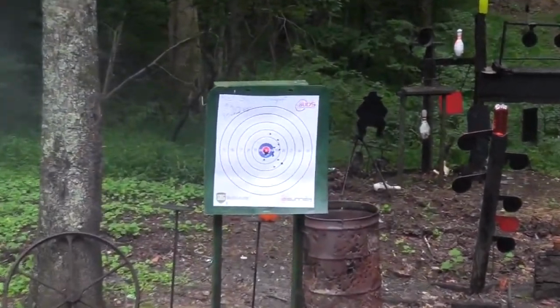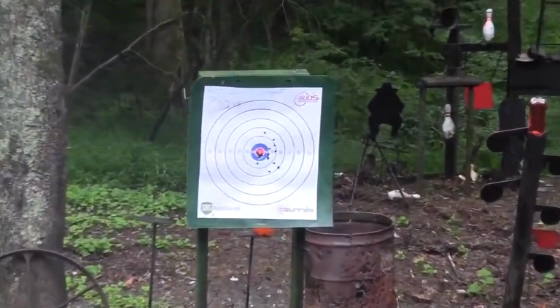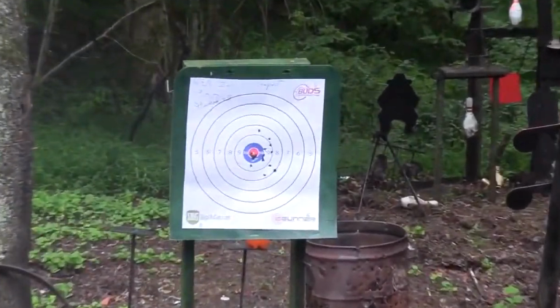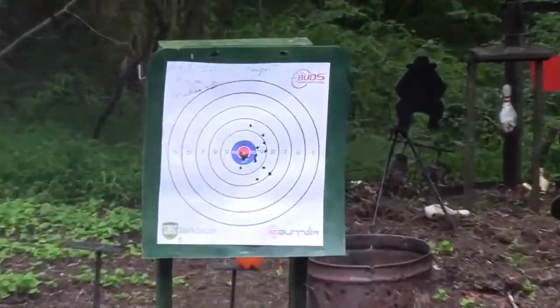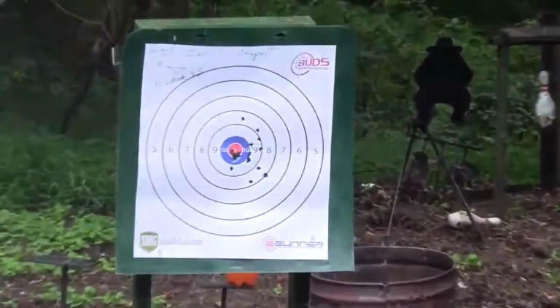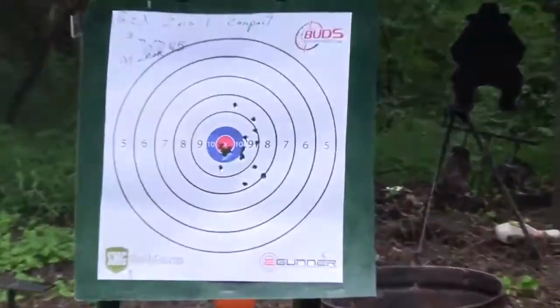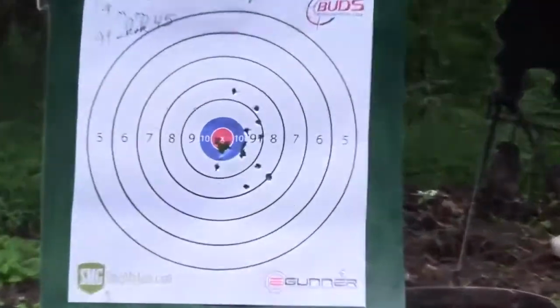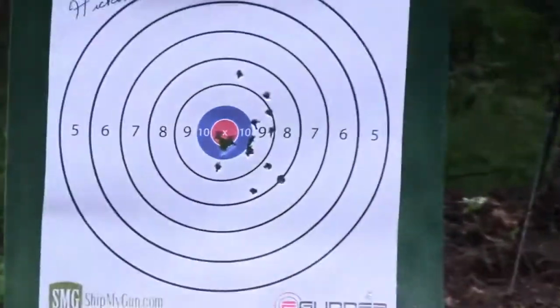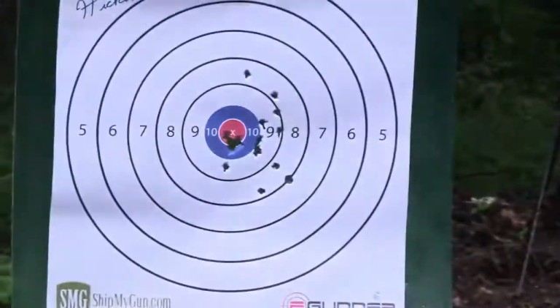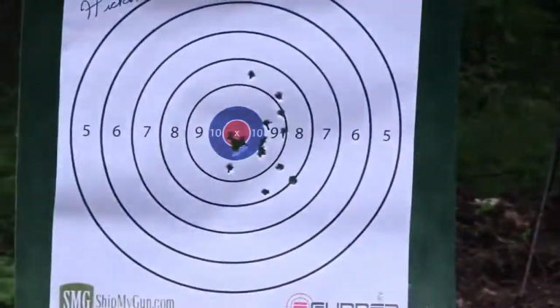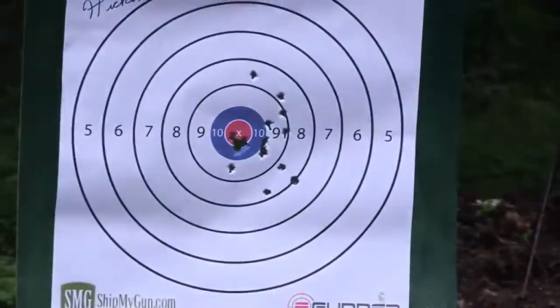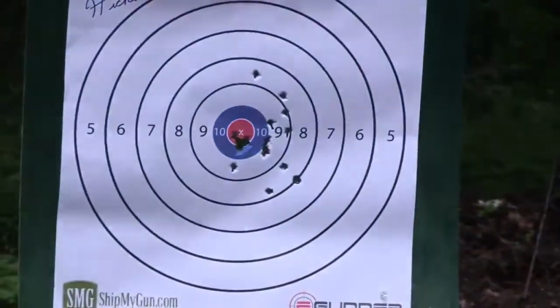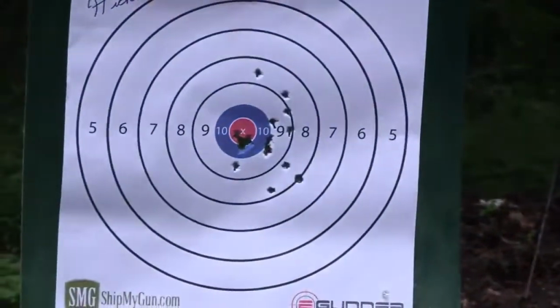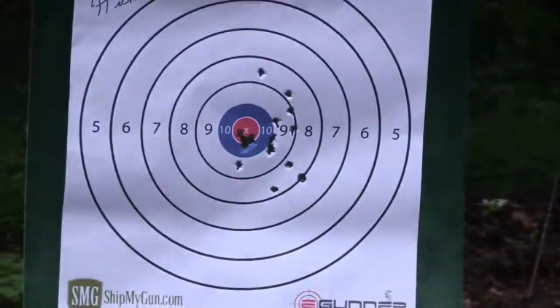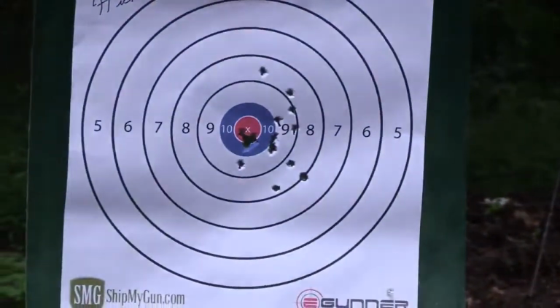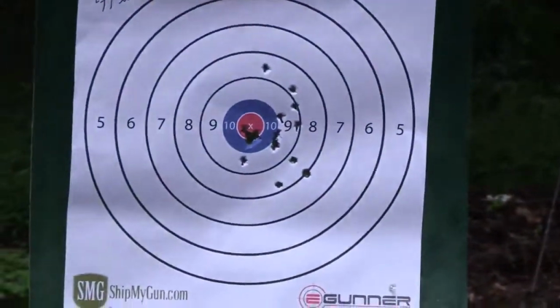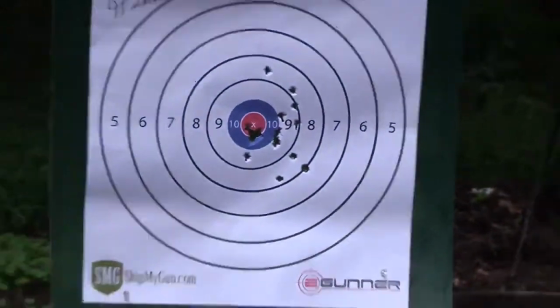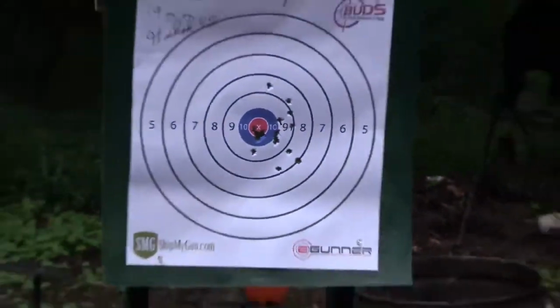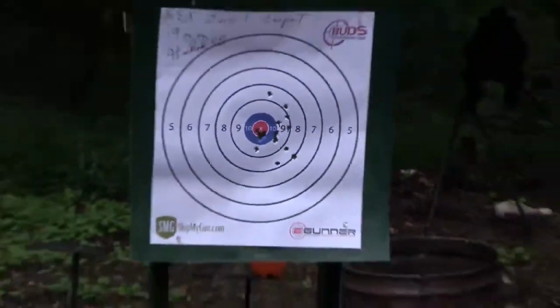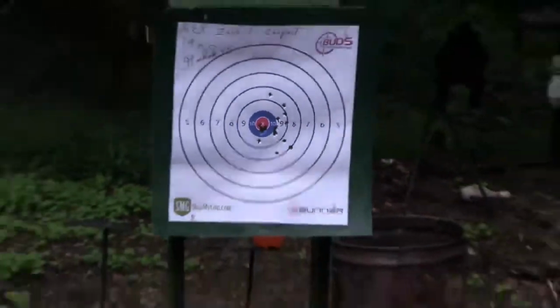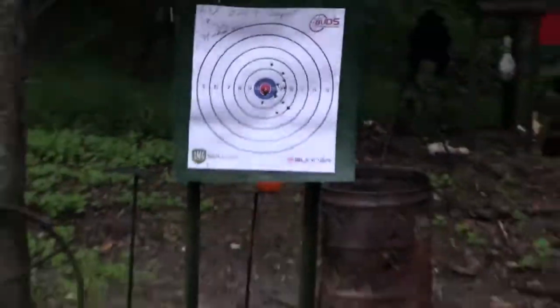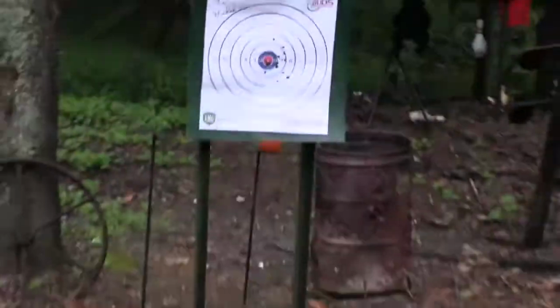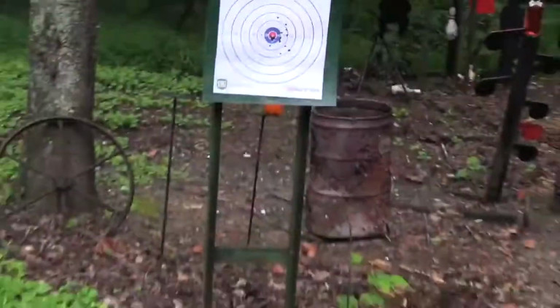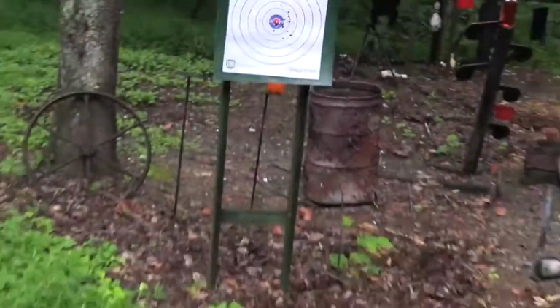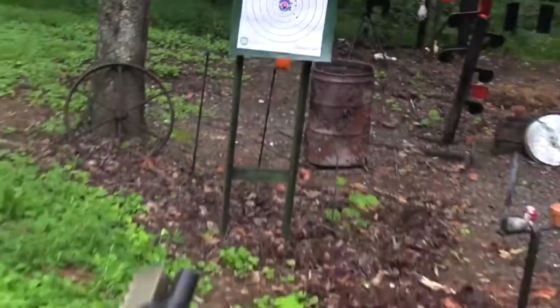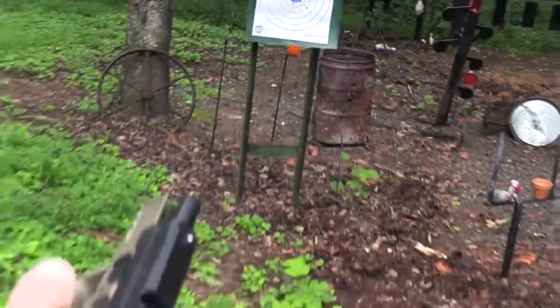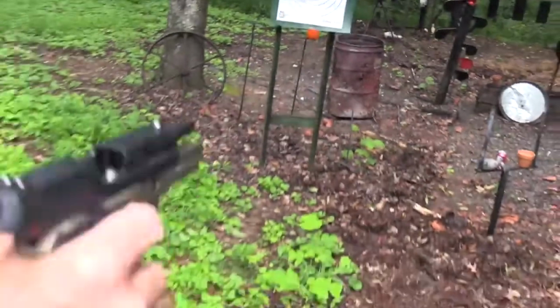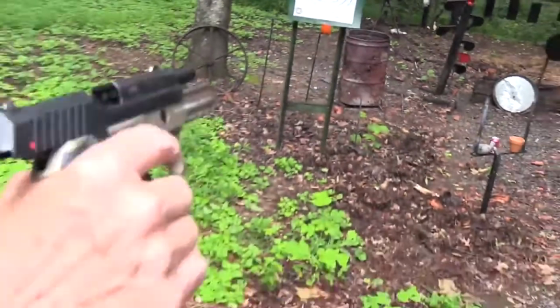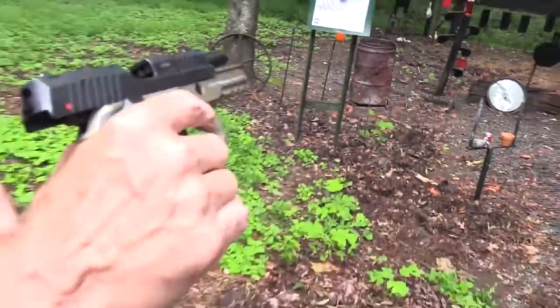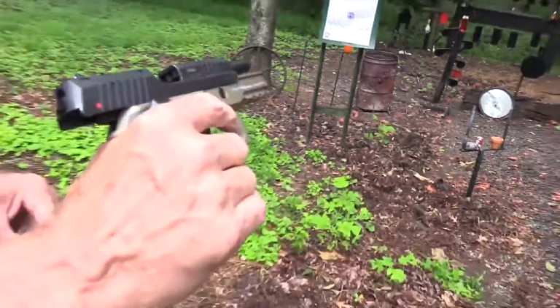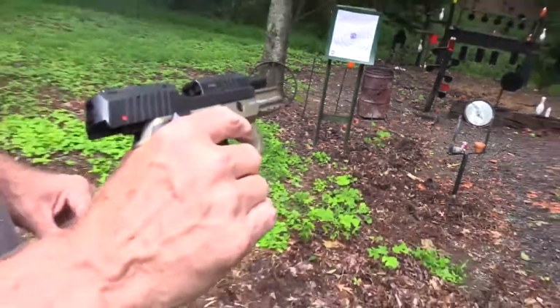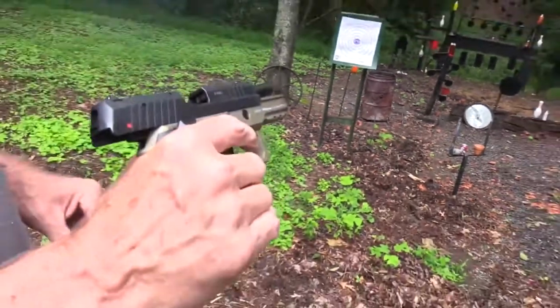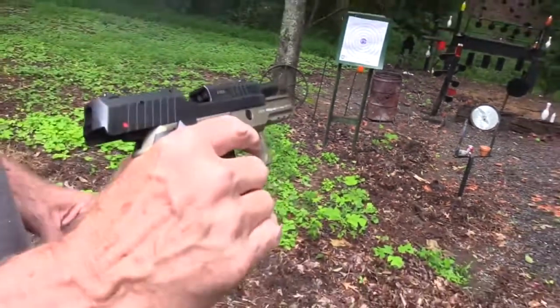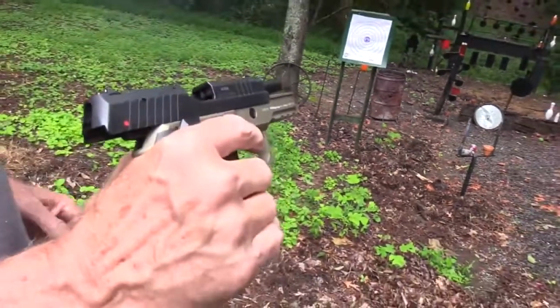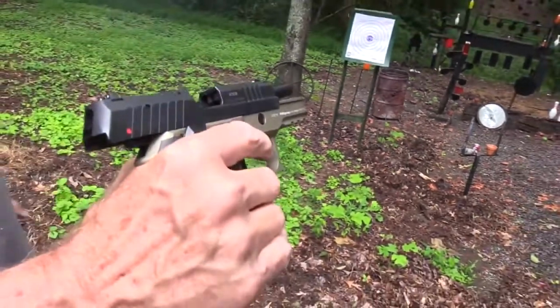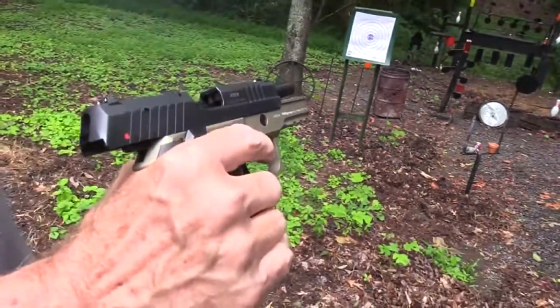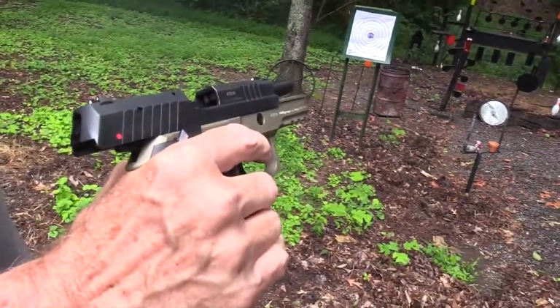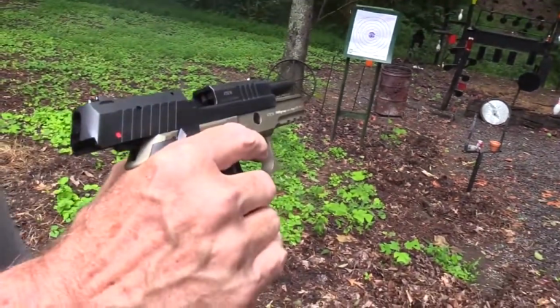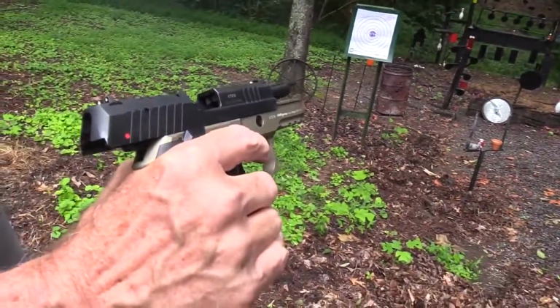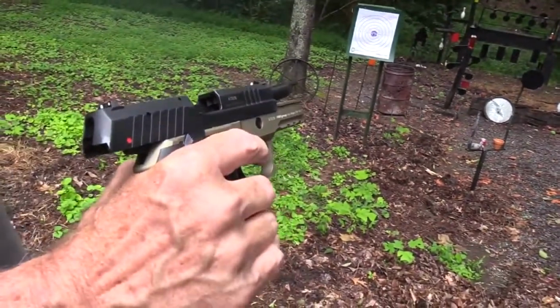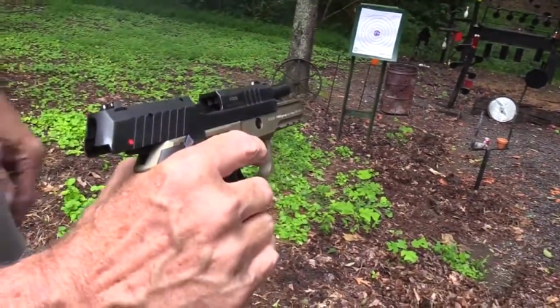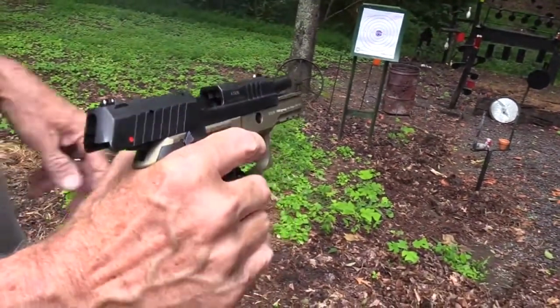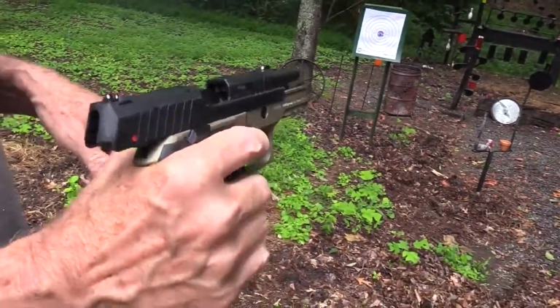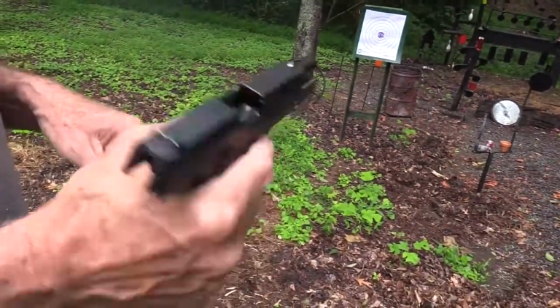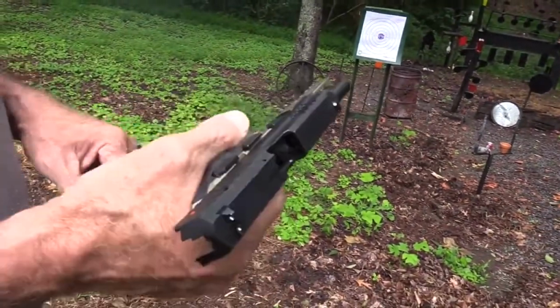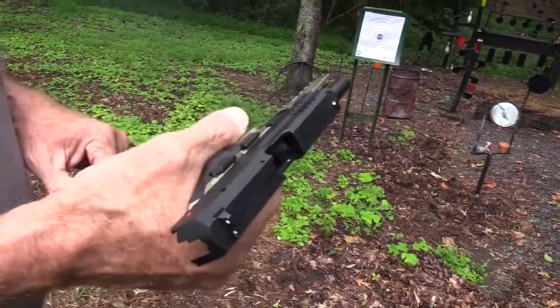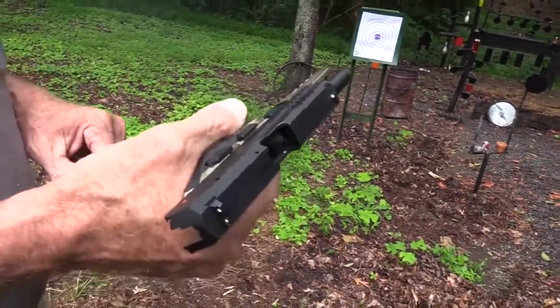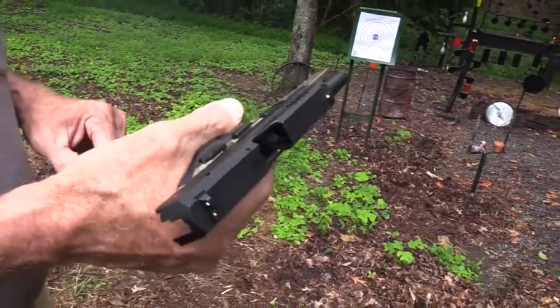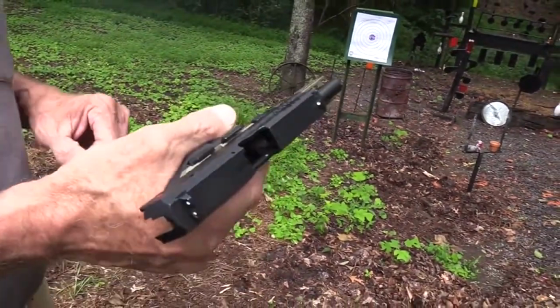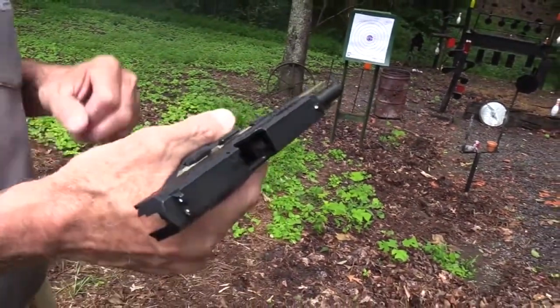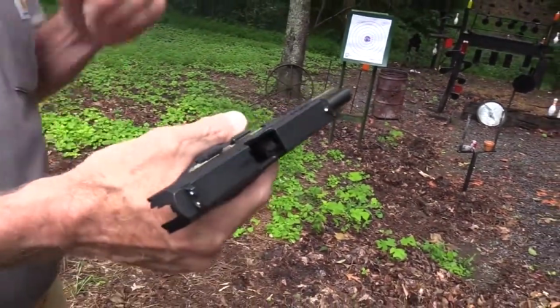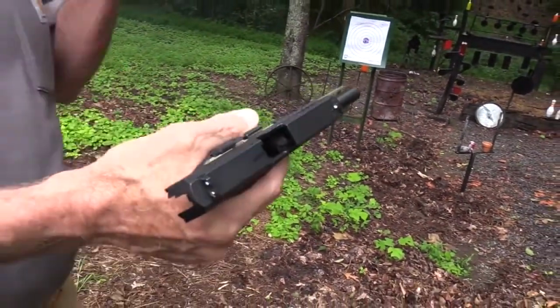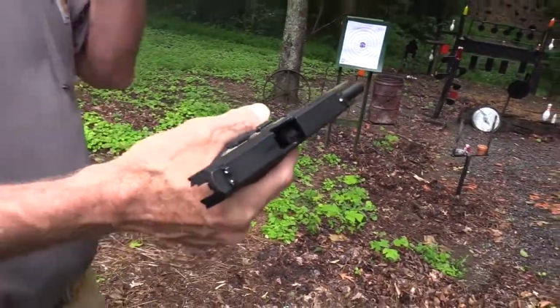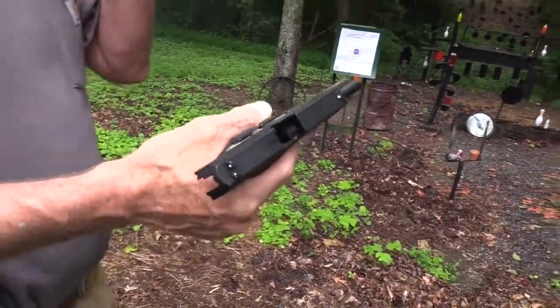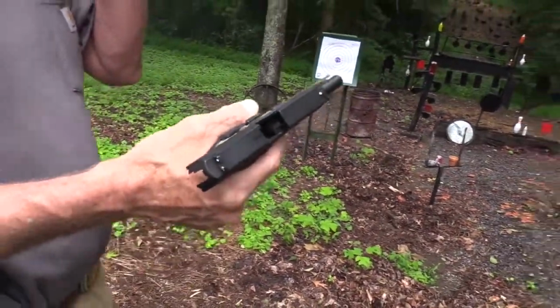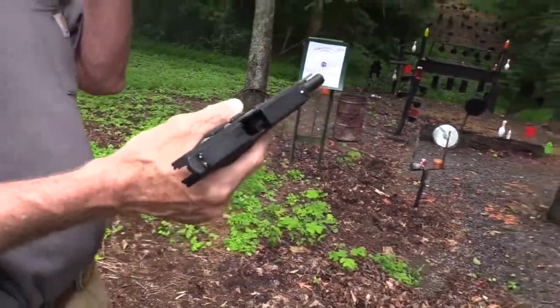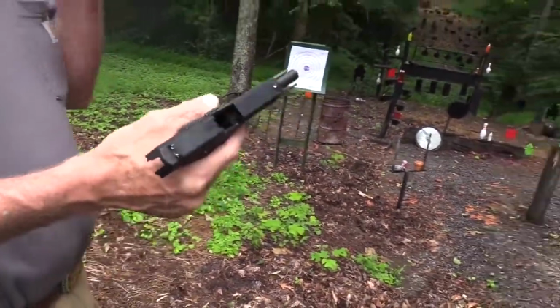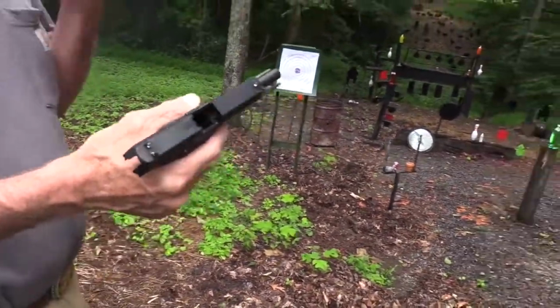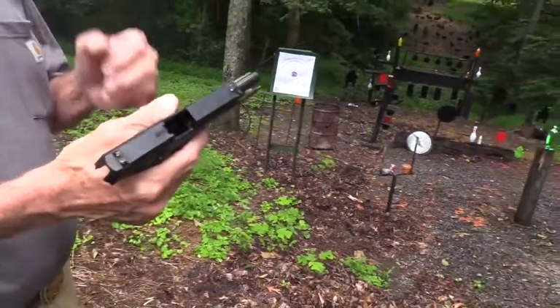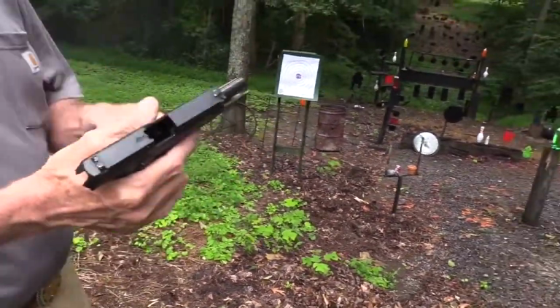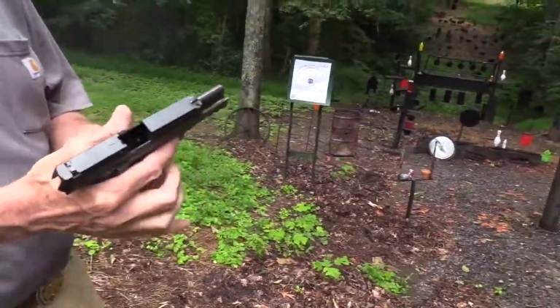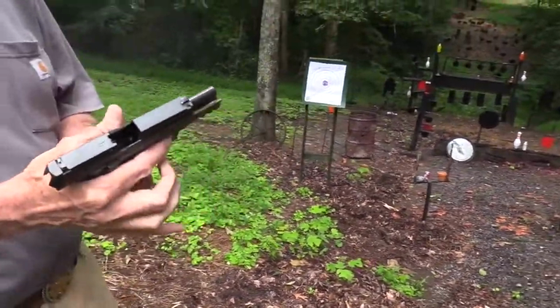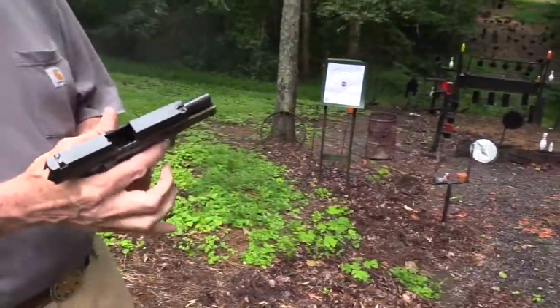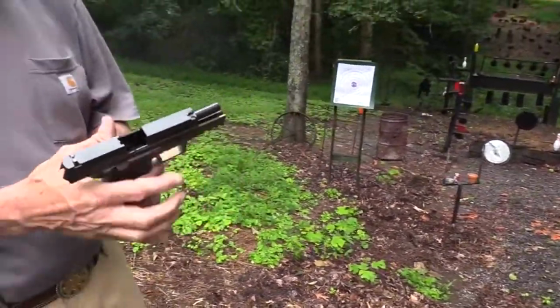Yep, nitro carburization works every time. My other magazine's on the table, so I guess I won't empty it.